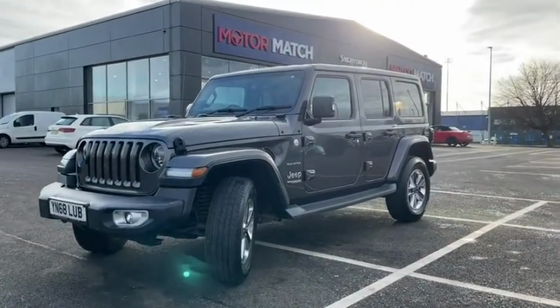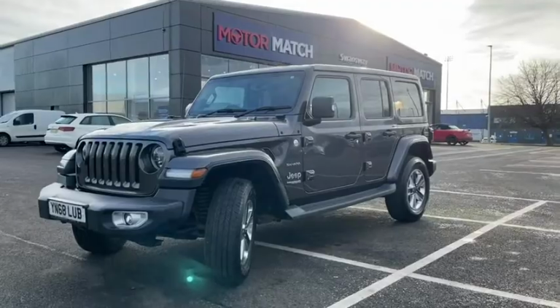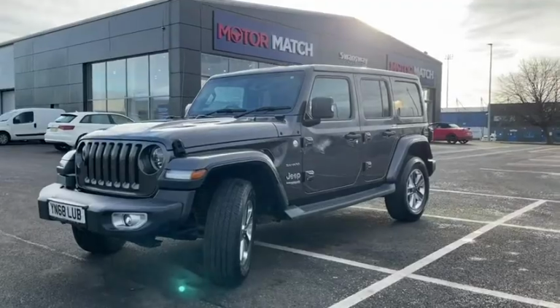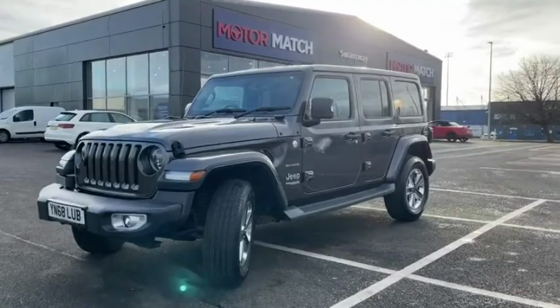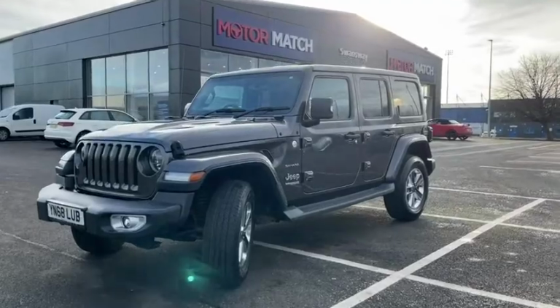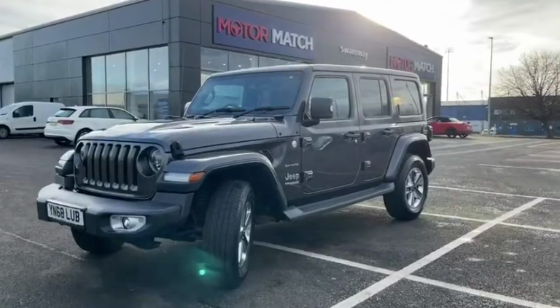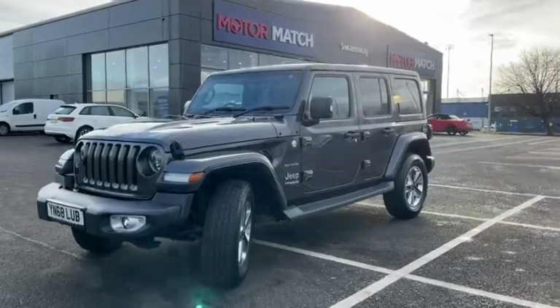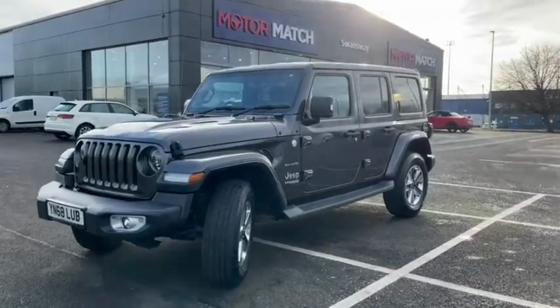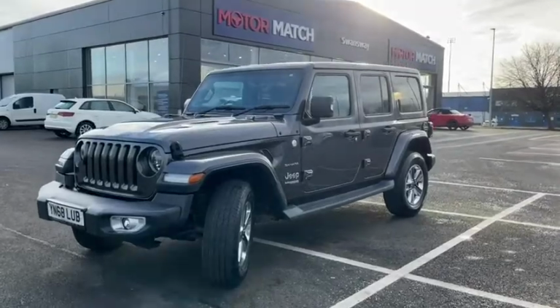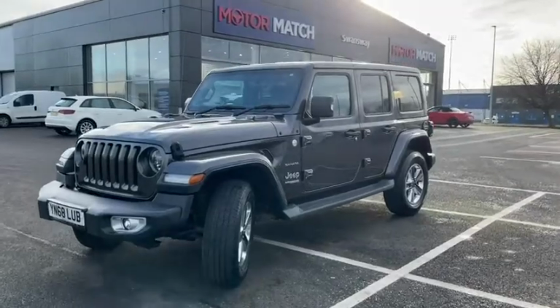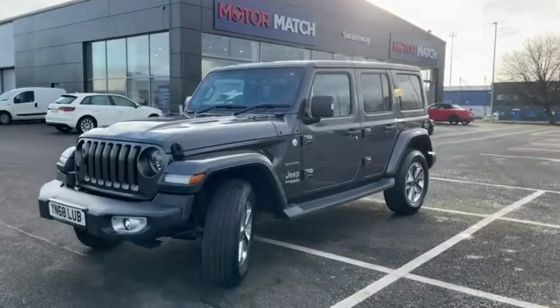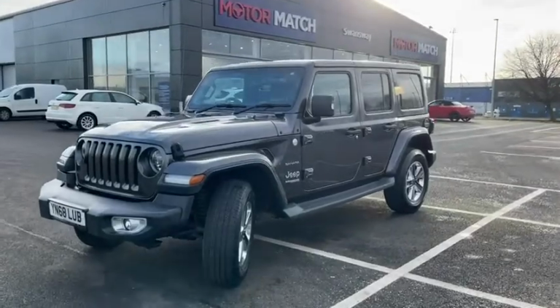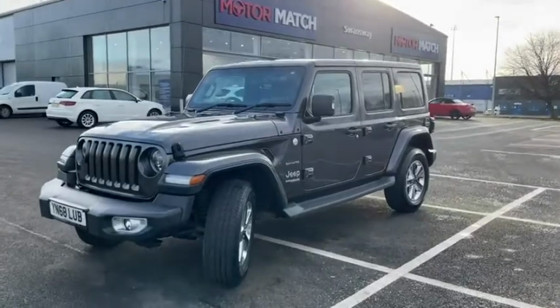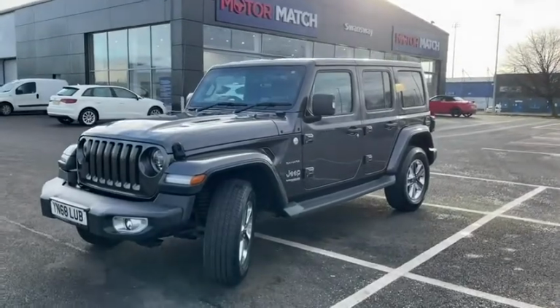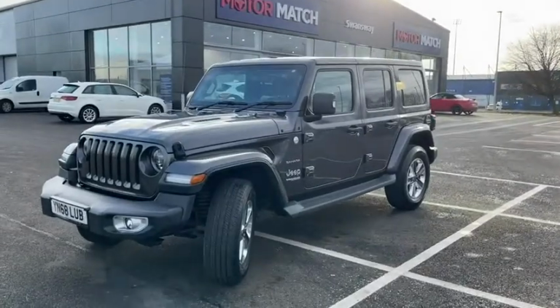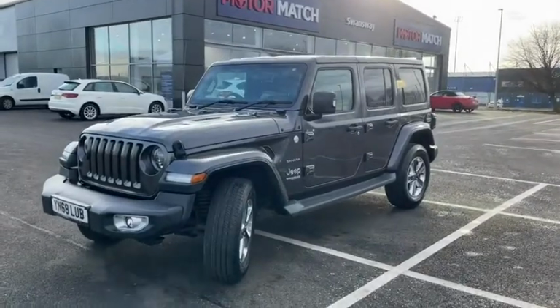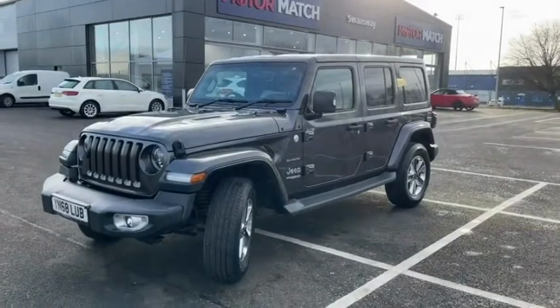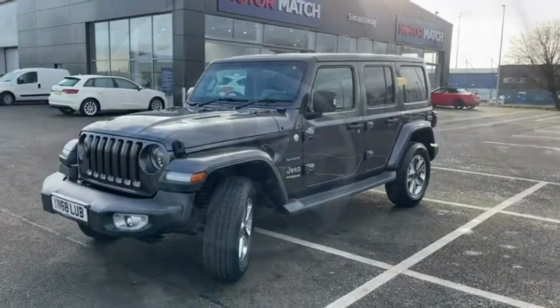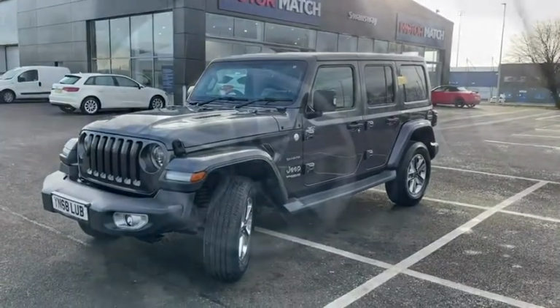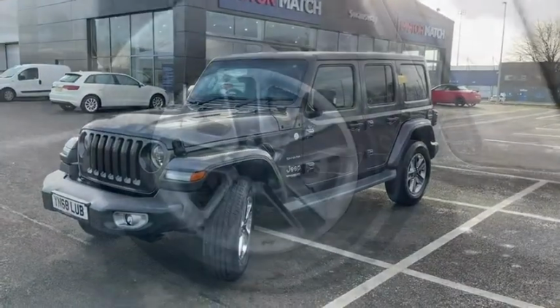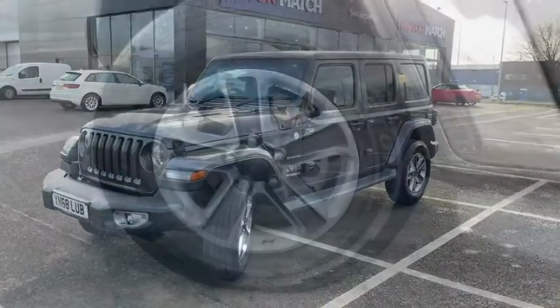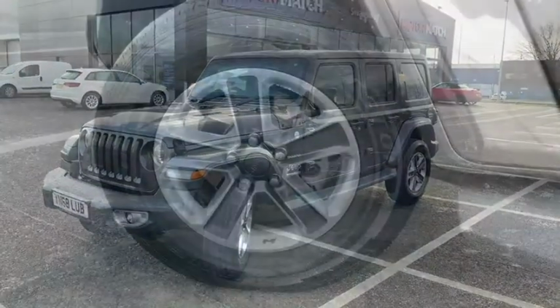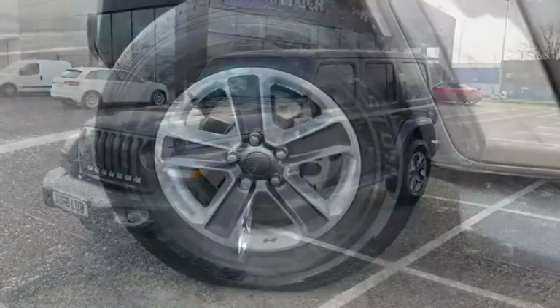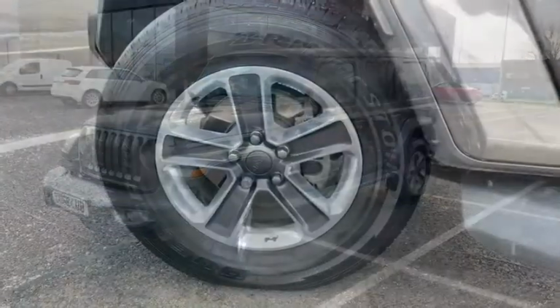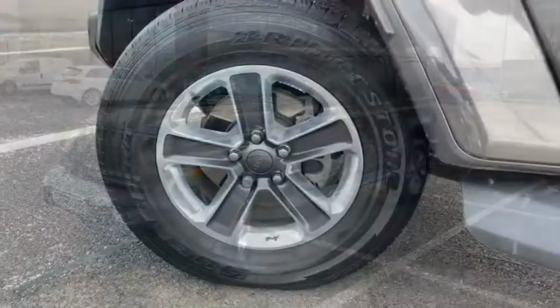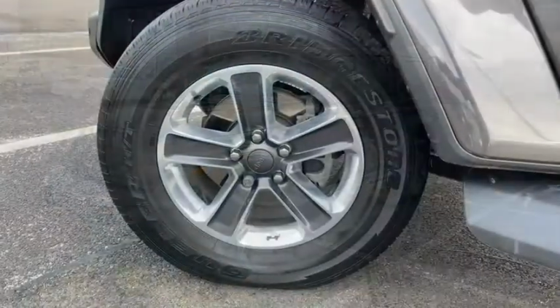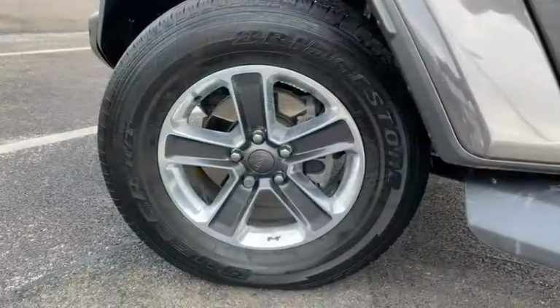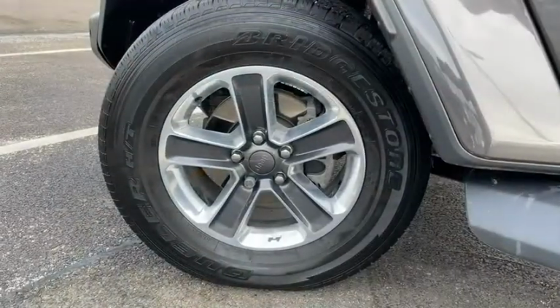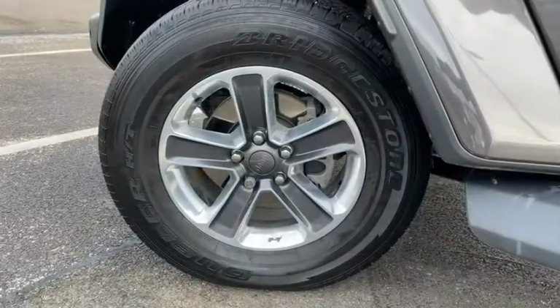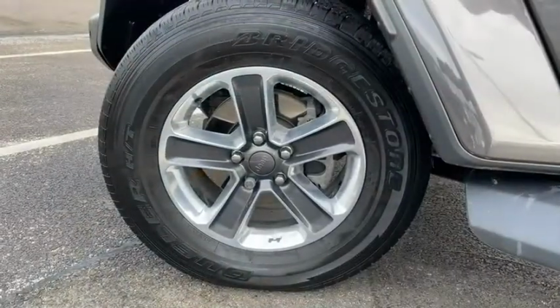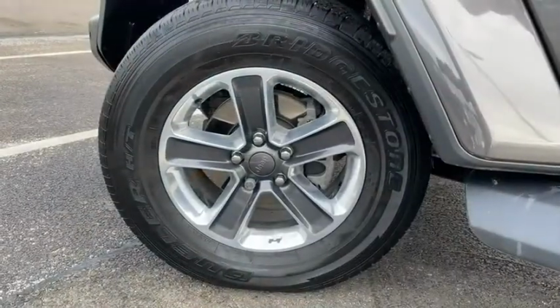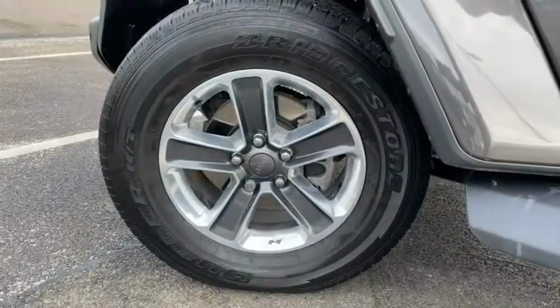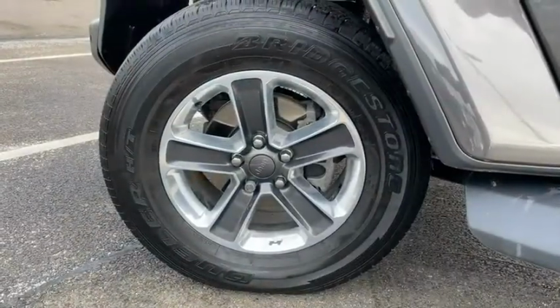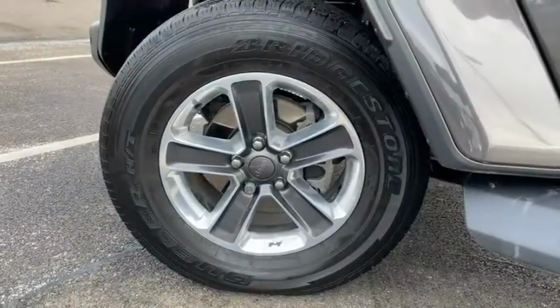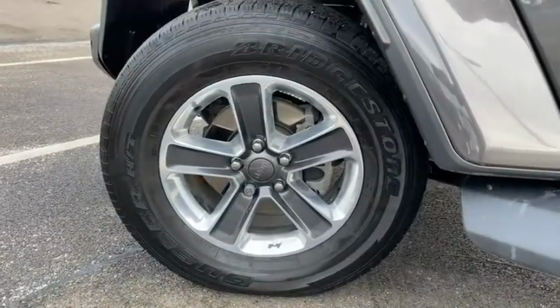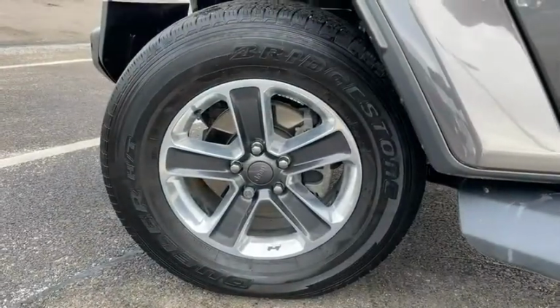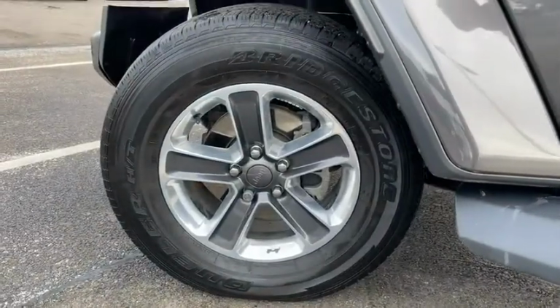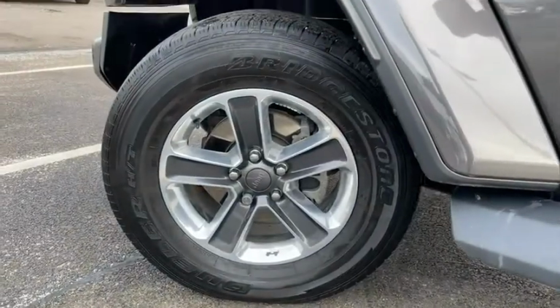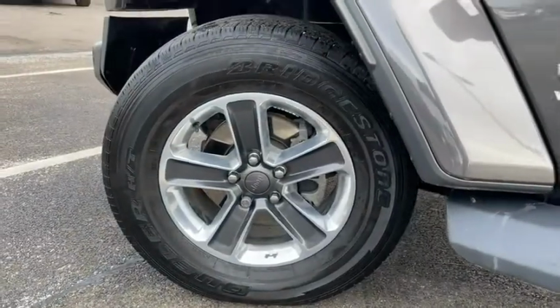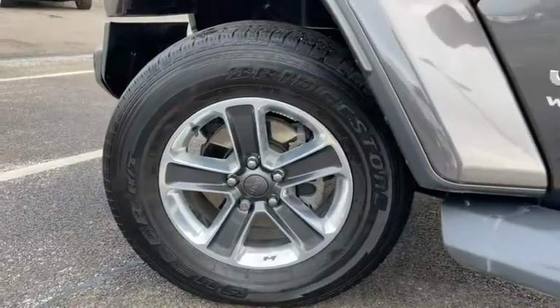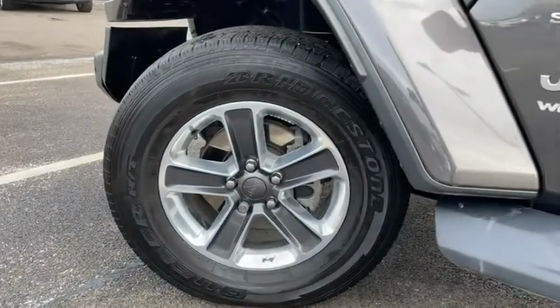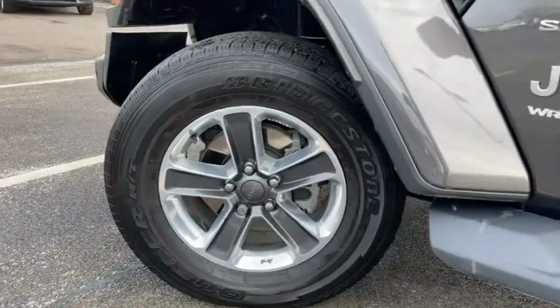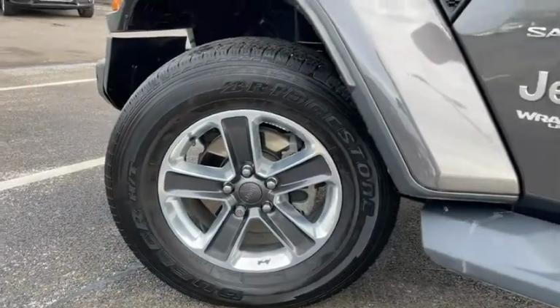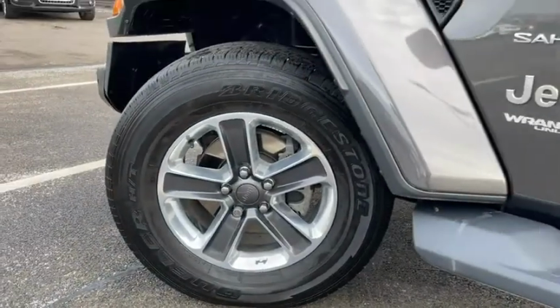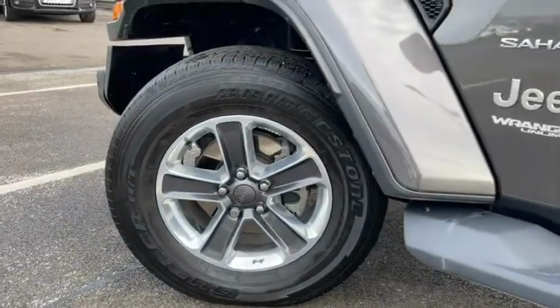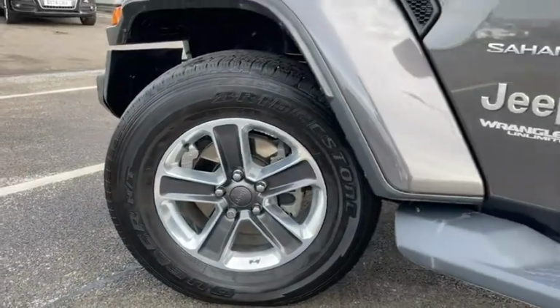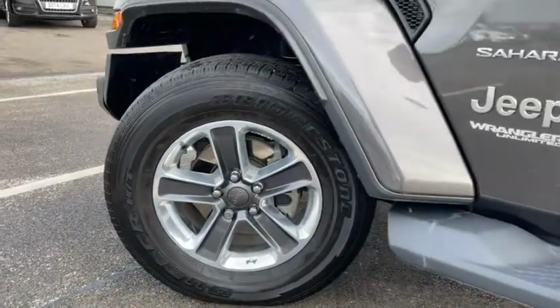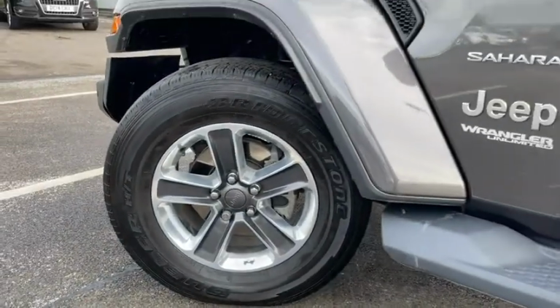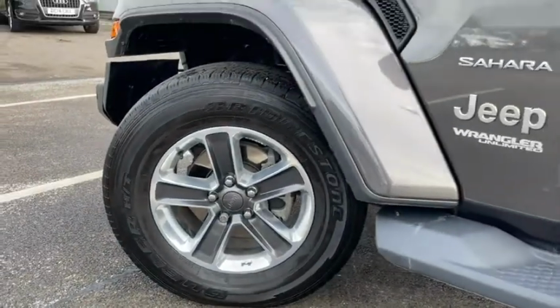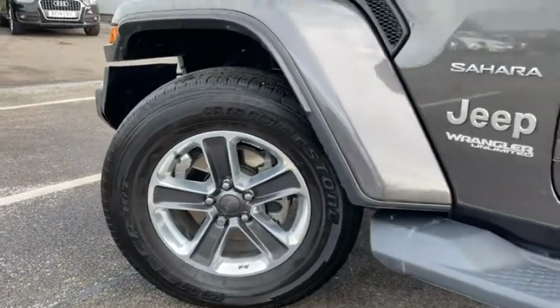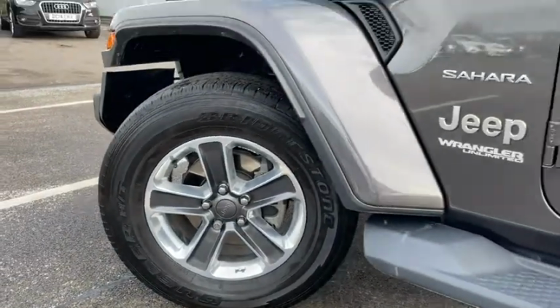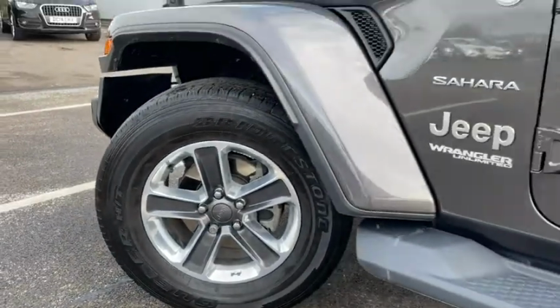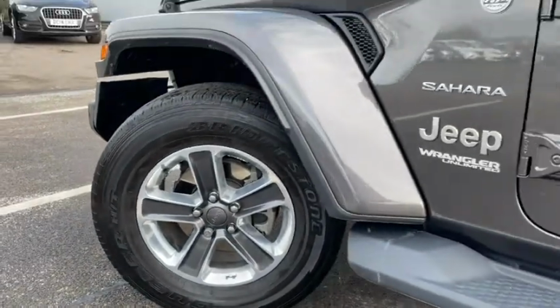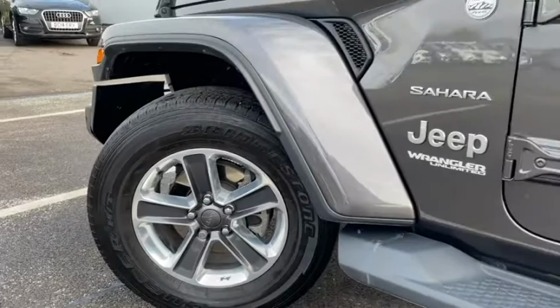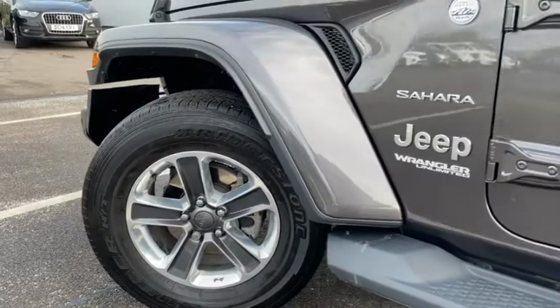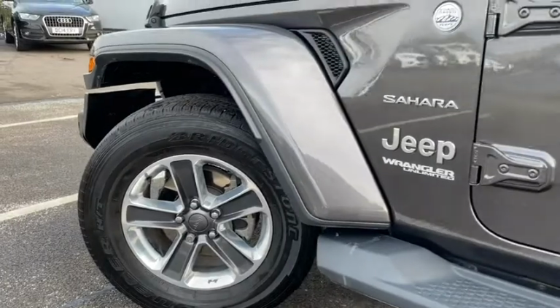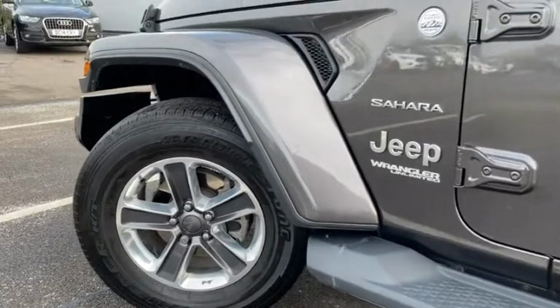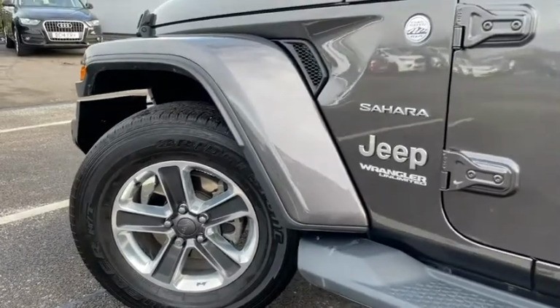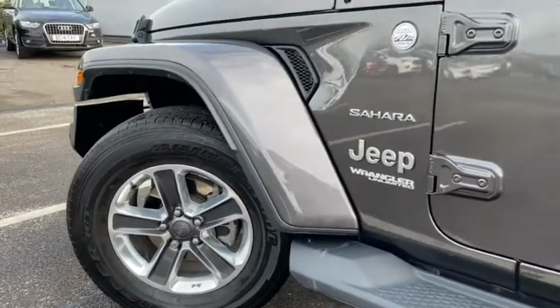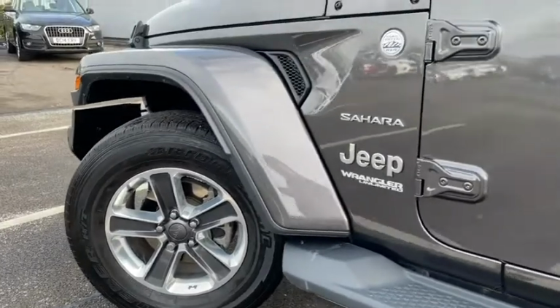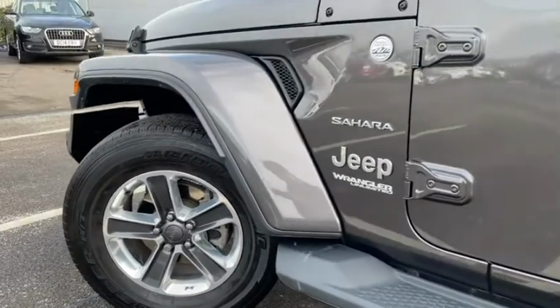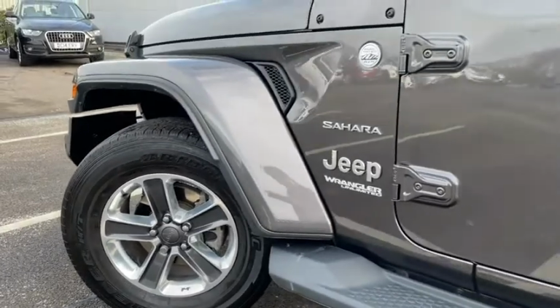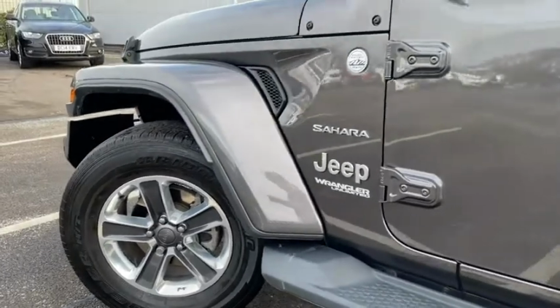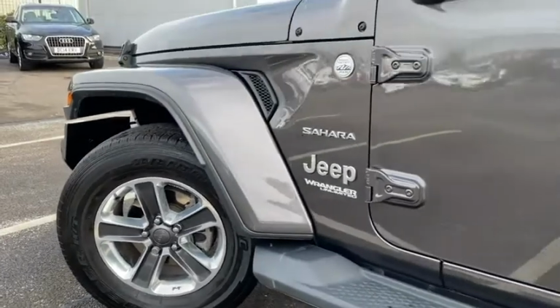You'll find the vehicle has also done just slightly over 16,500 miles which isn't bad considering the age at all.